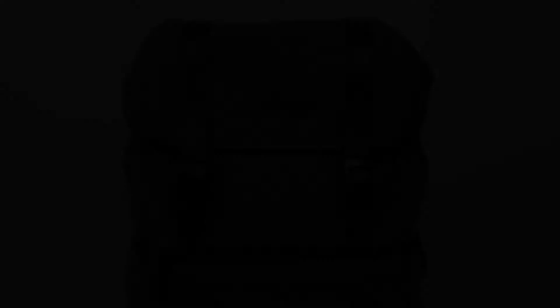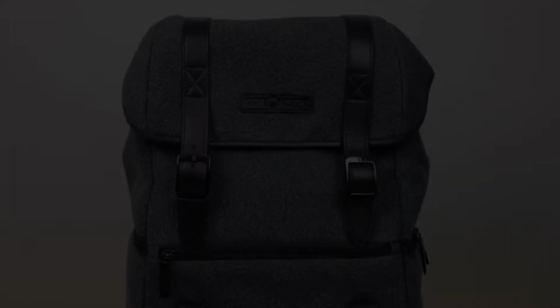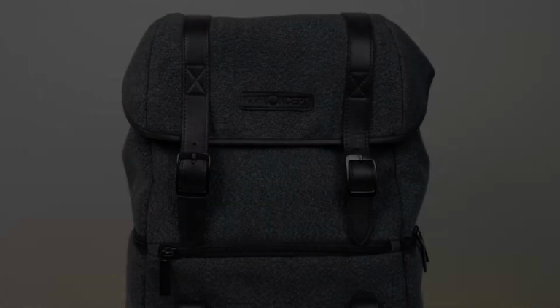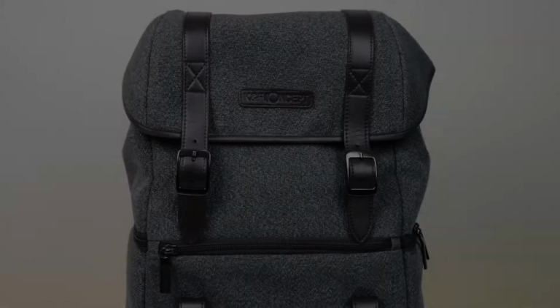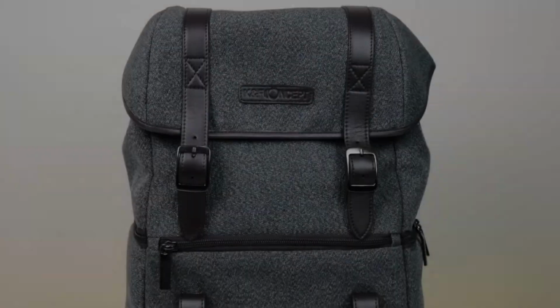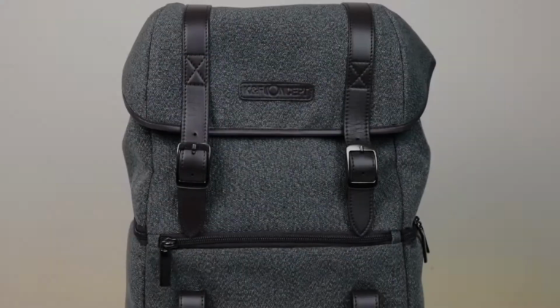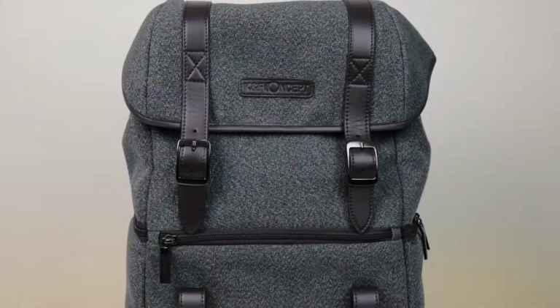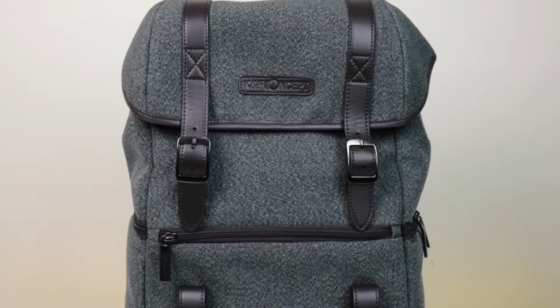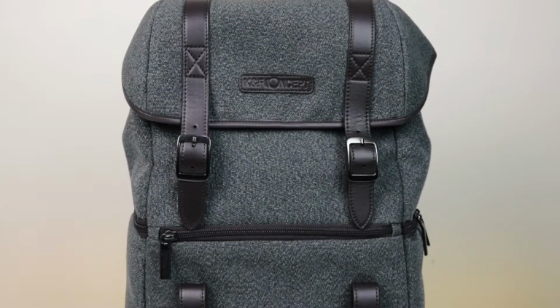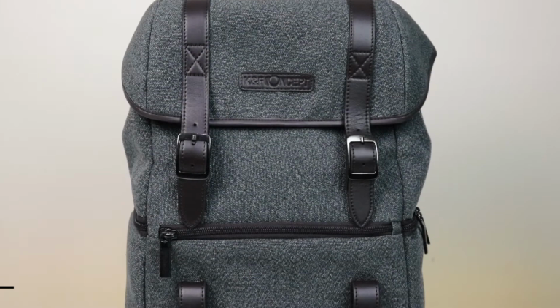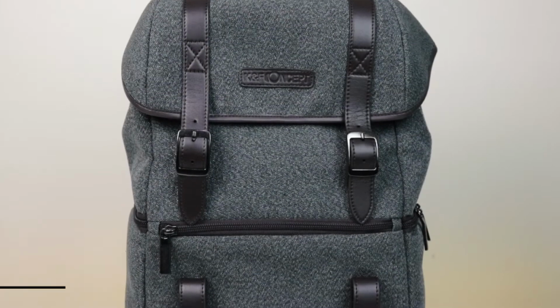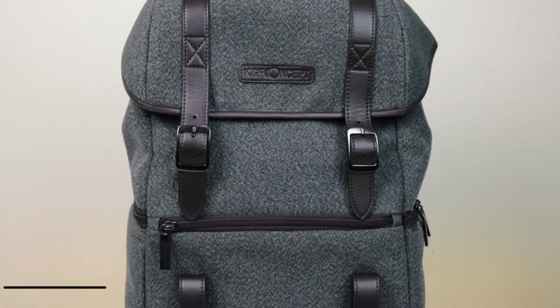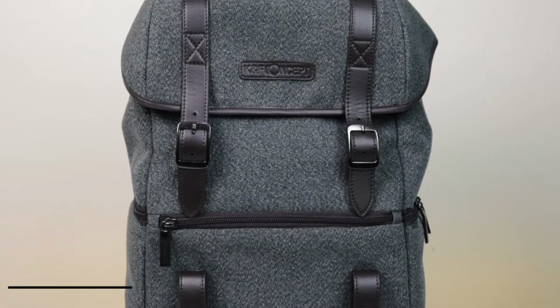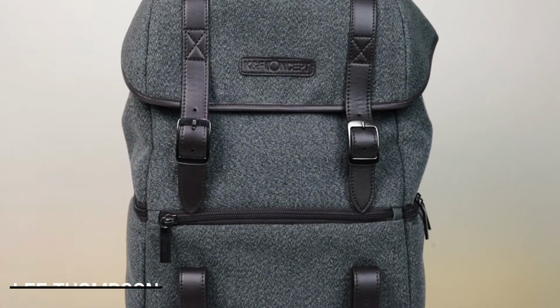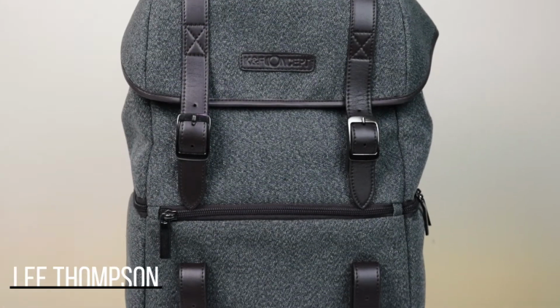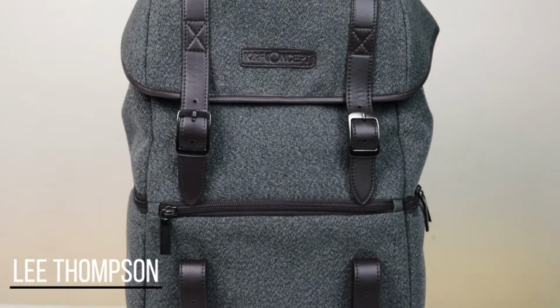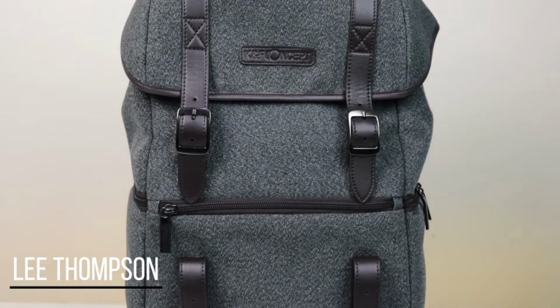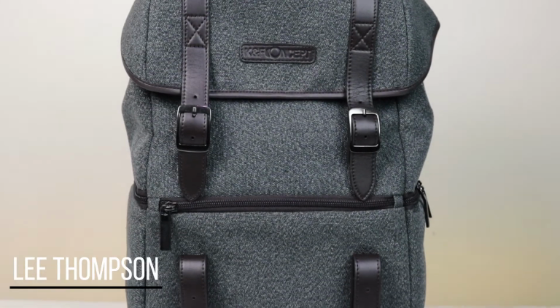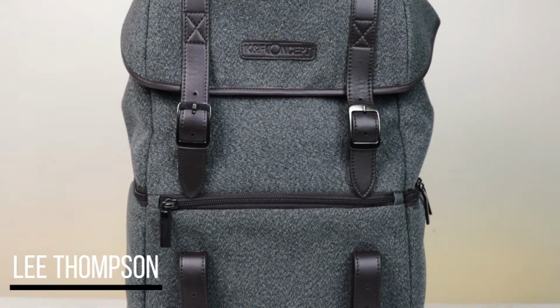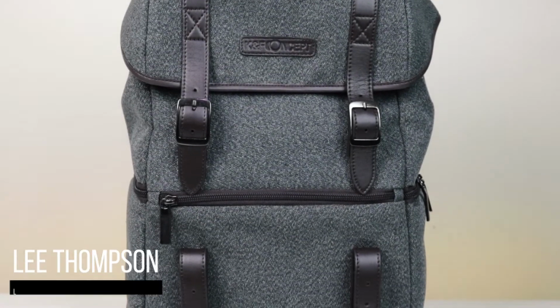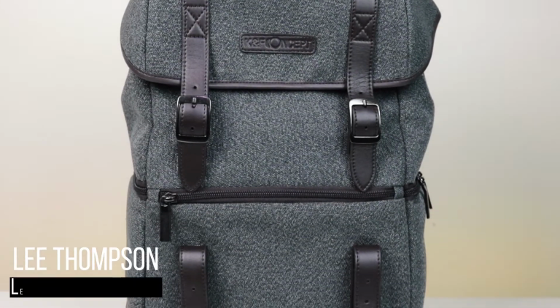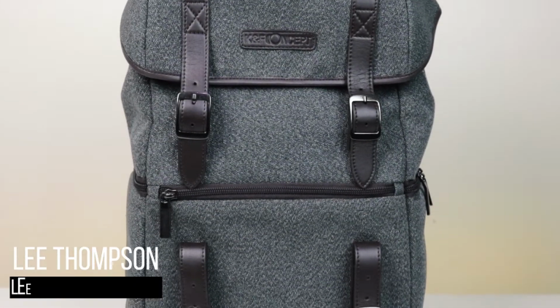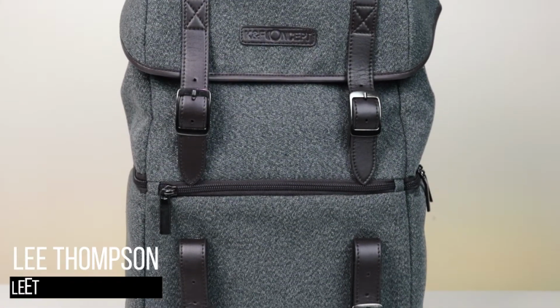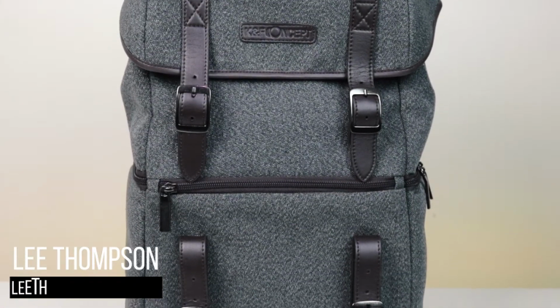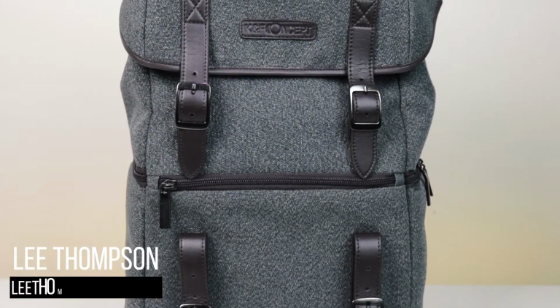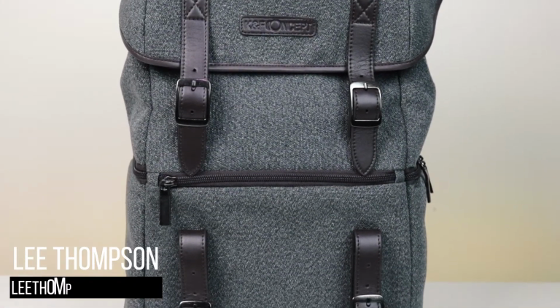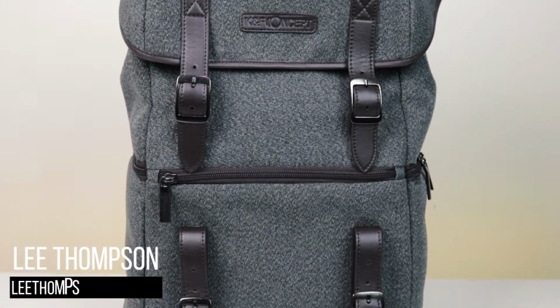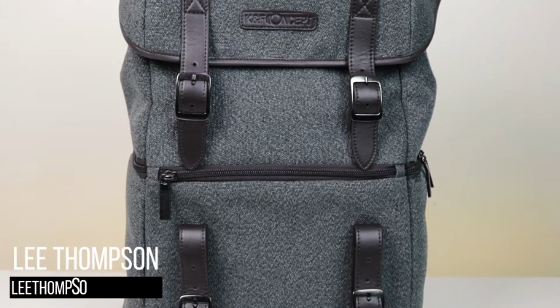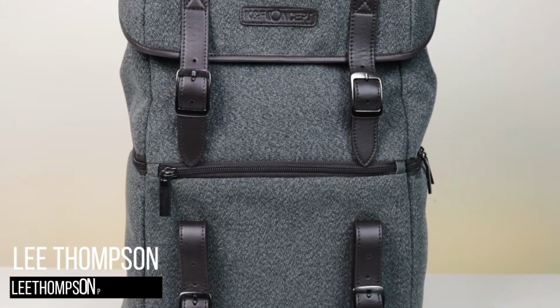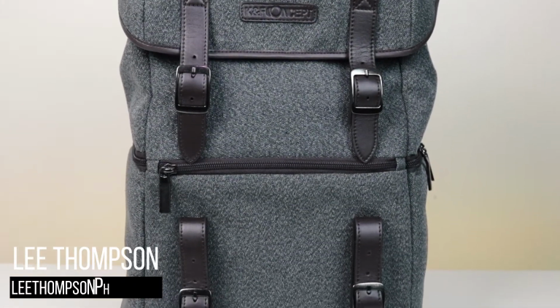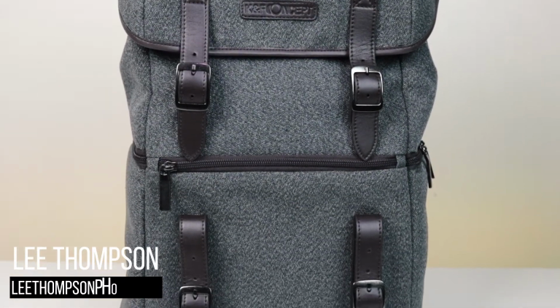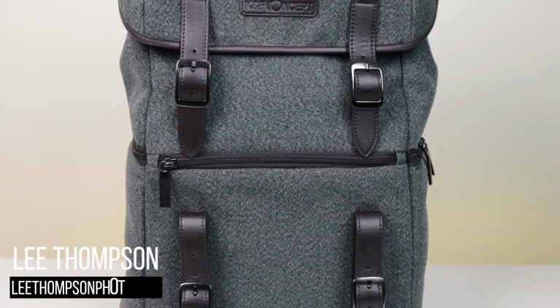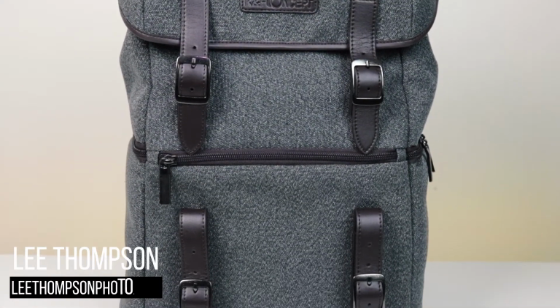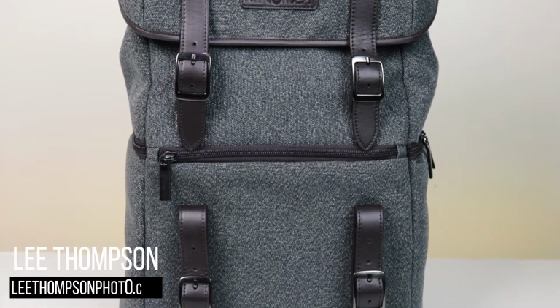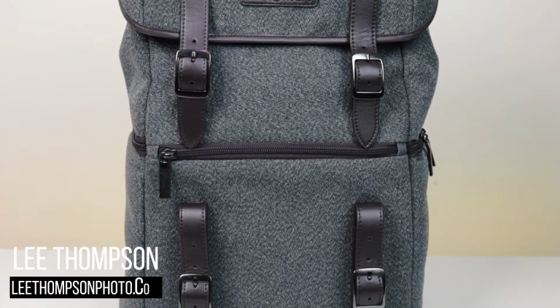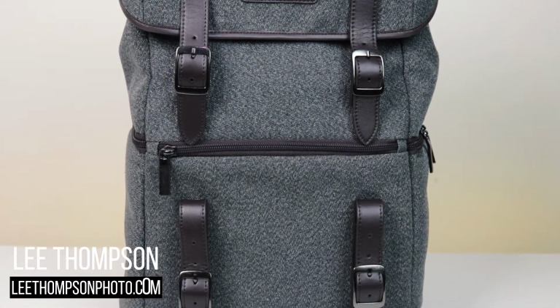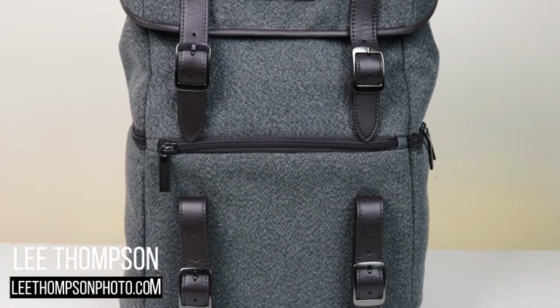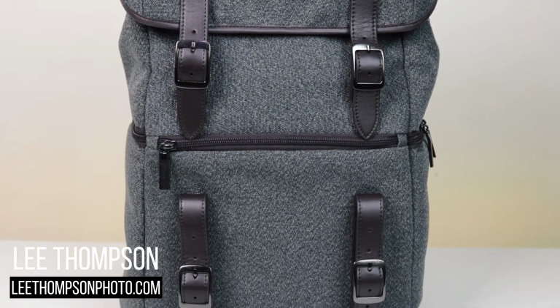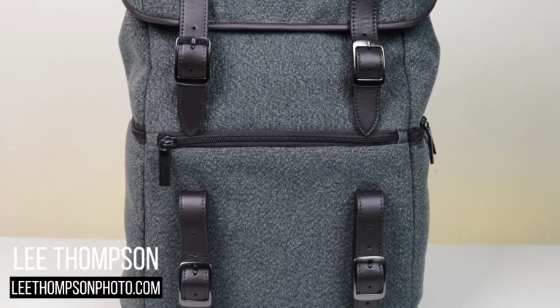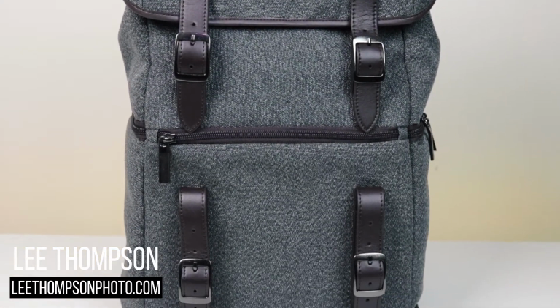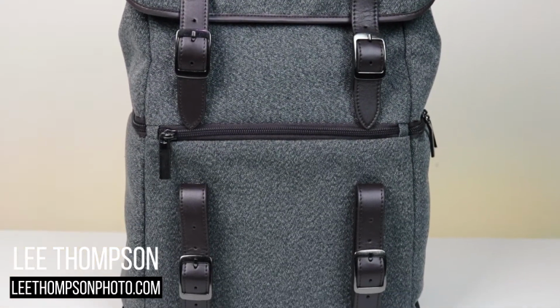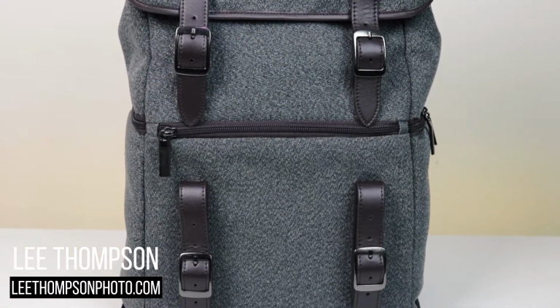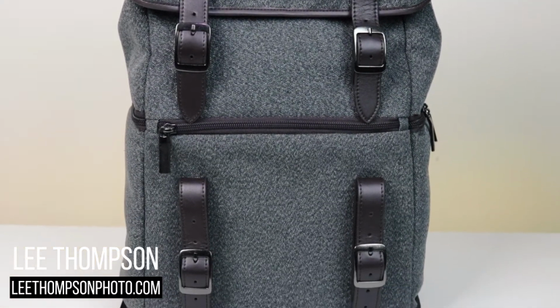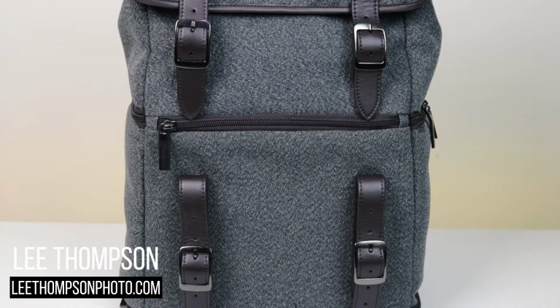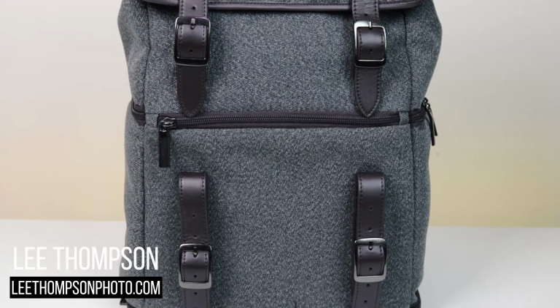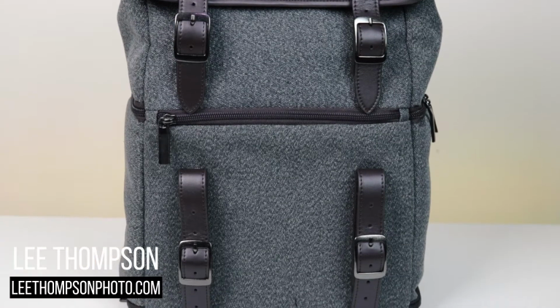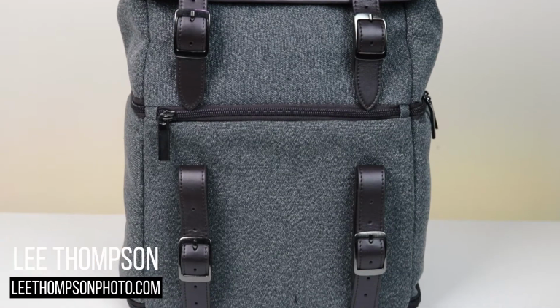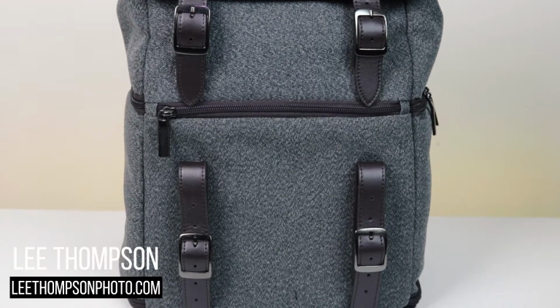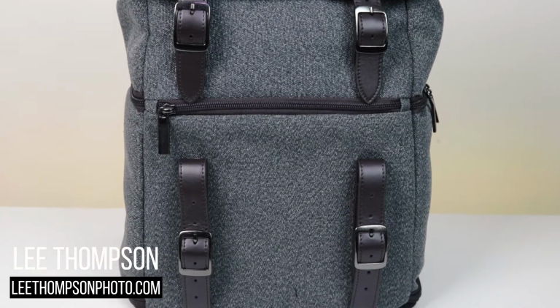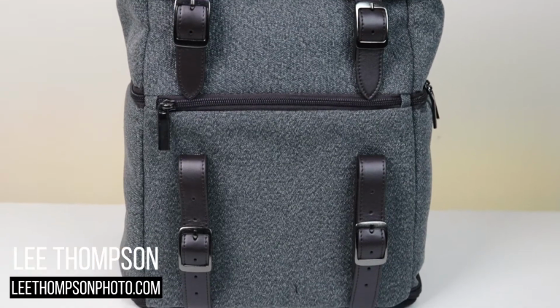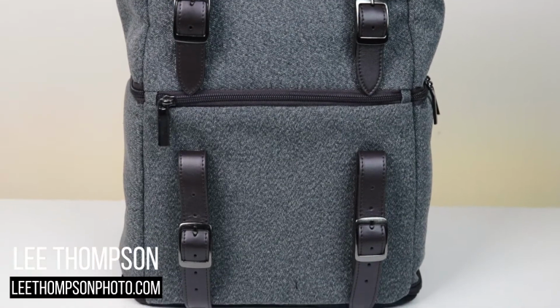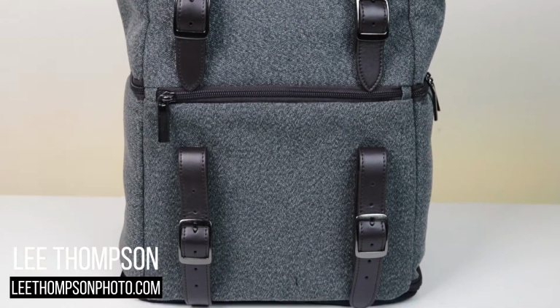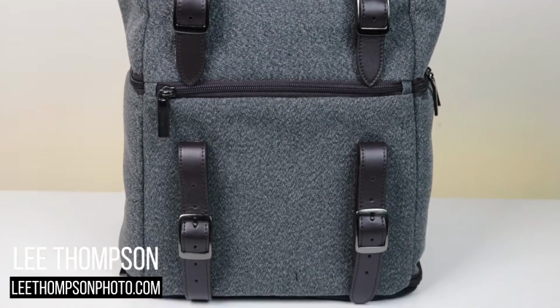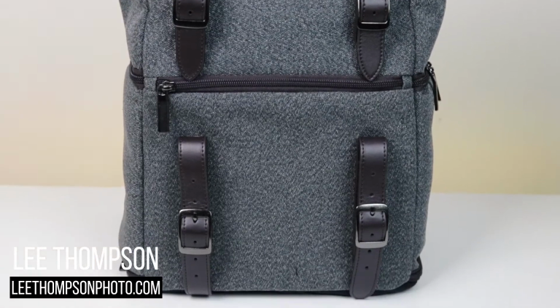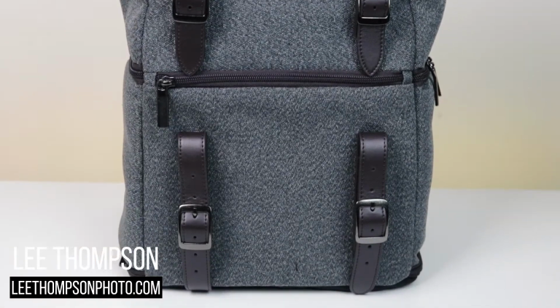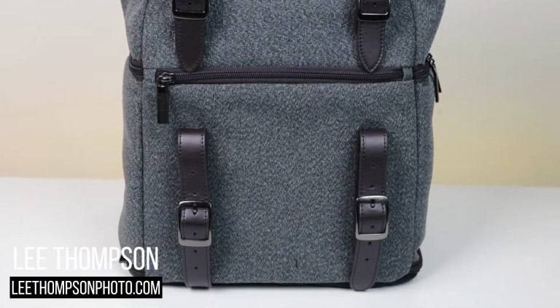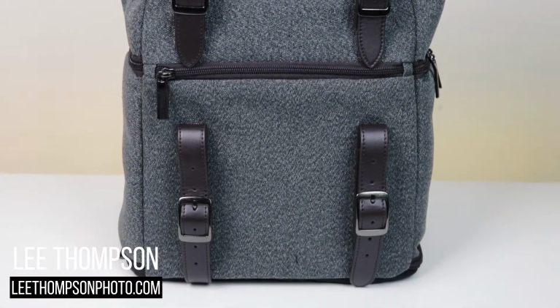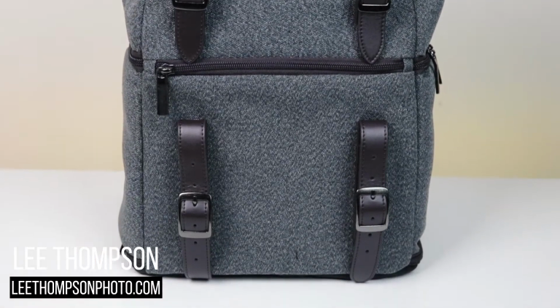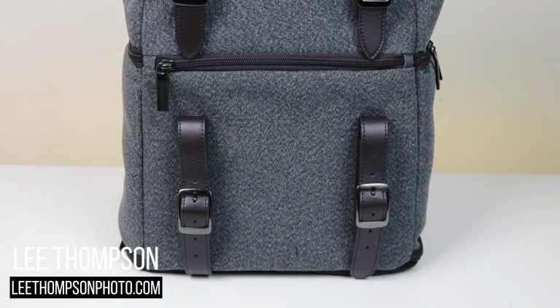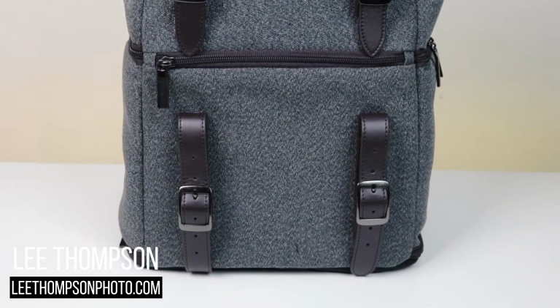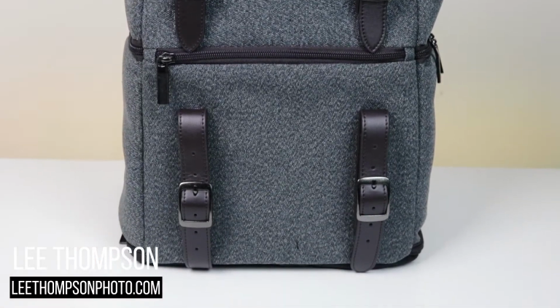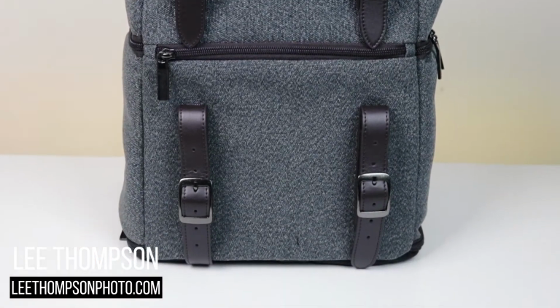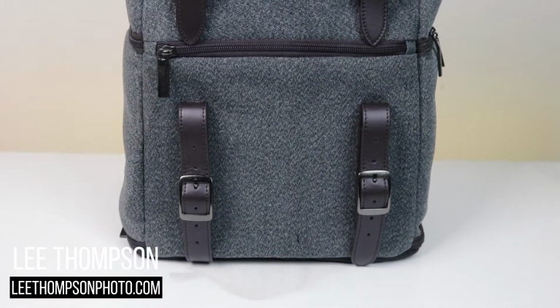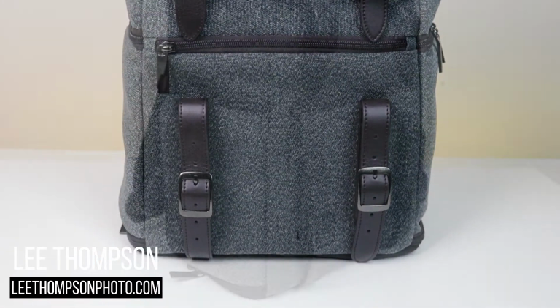Hey guys, what's going on? So today I'm going to be taking a look at a new backpack that I recently got — the KNF Concept Multifunction Backpack.